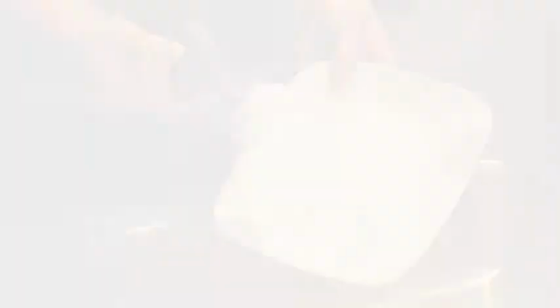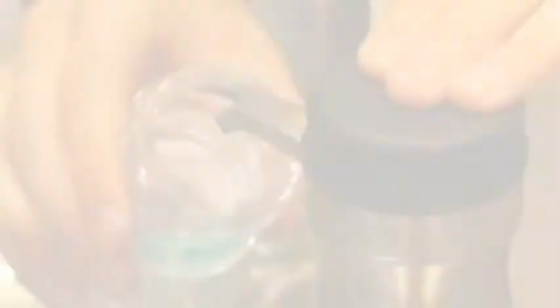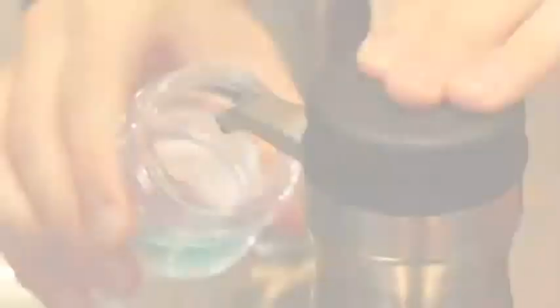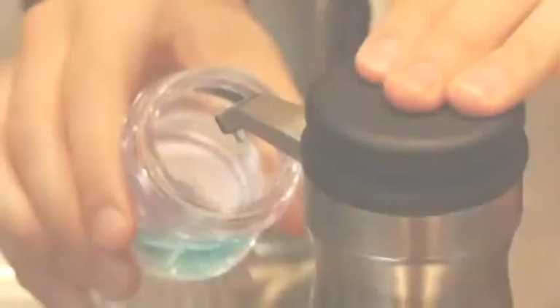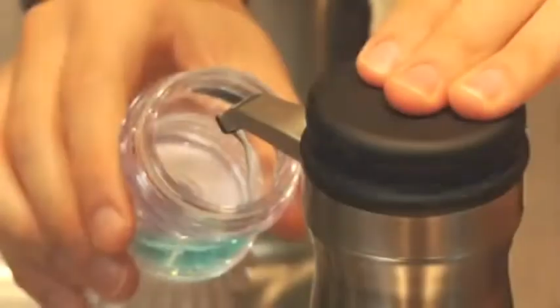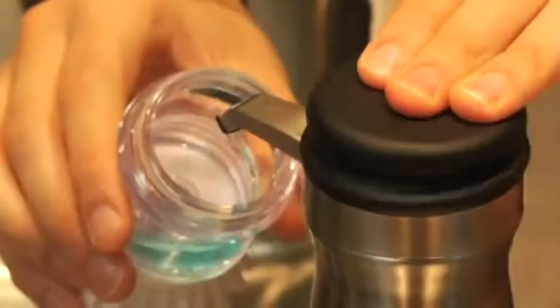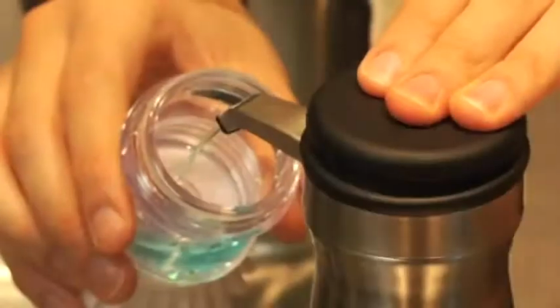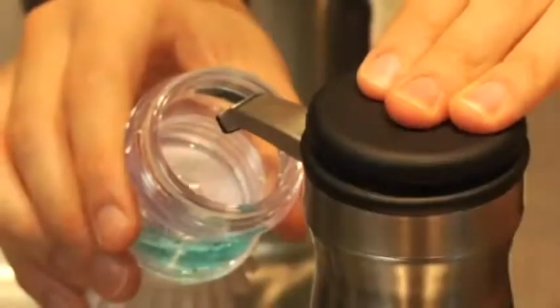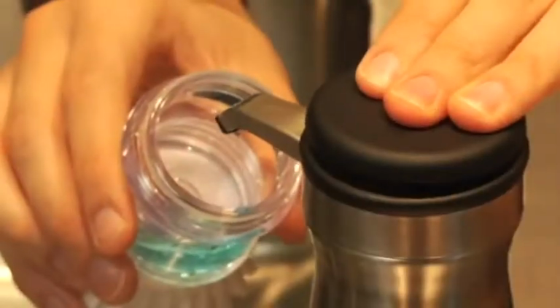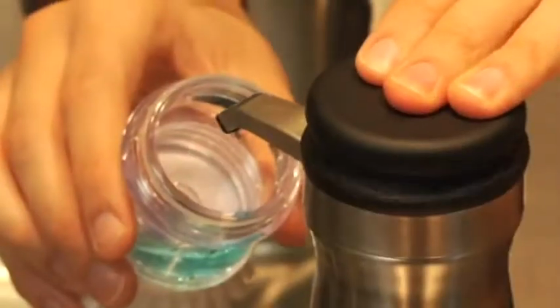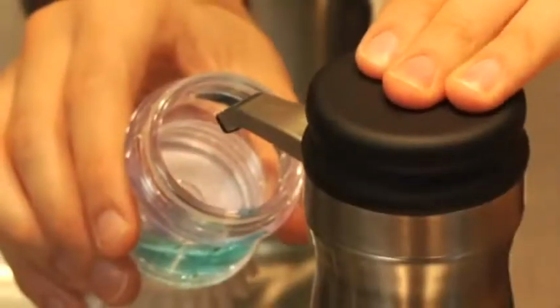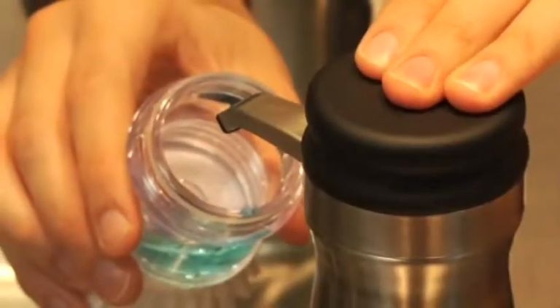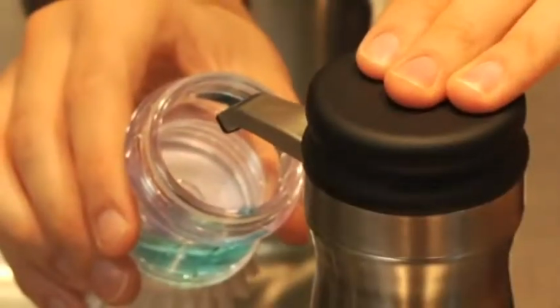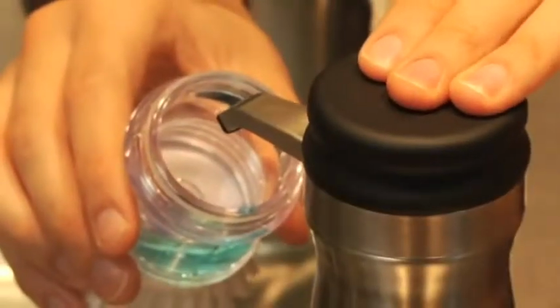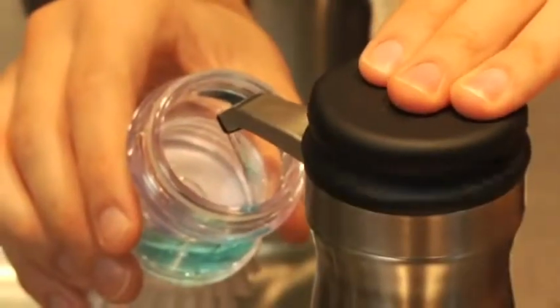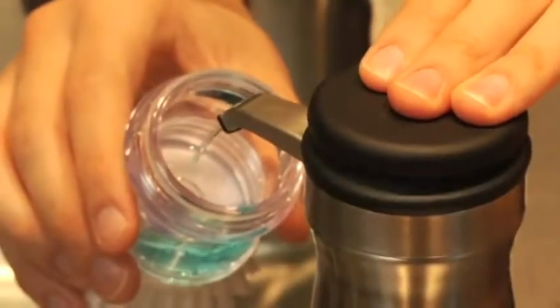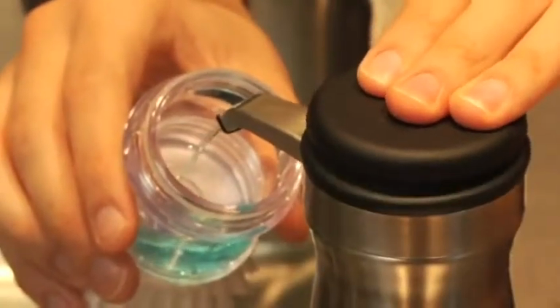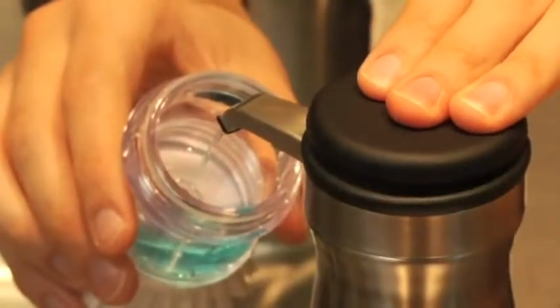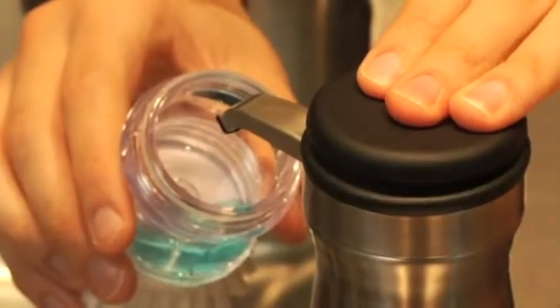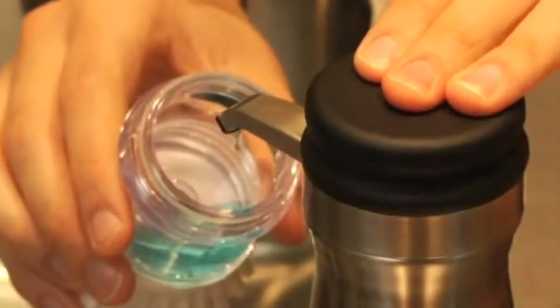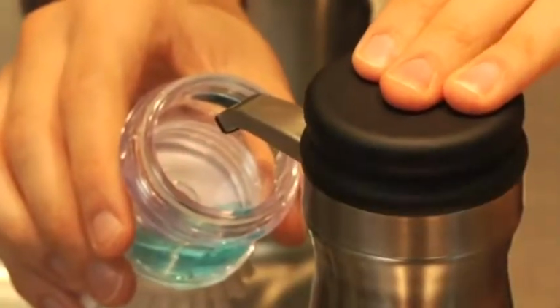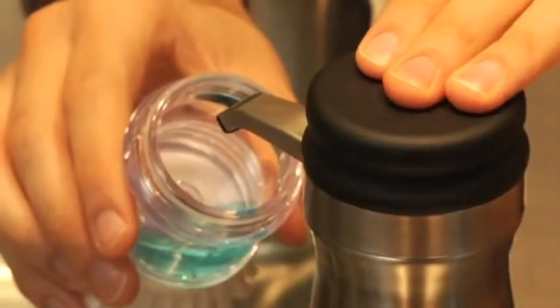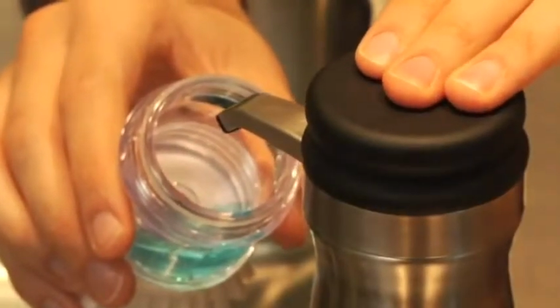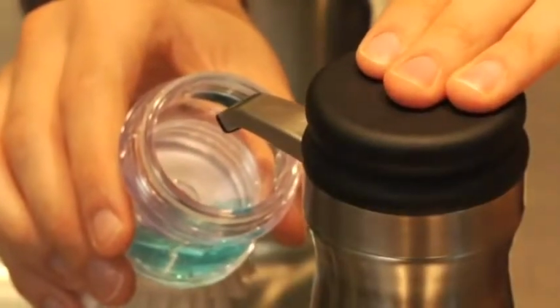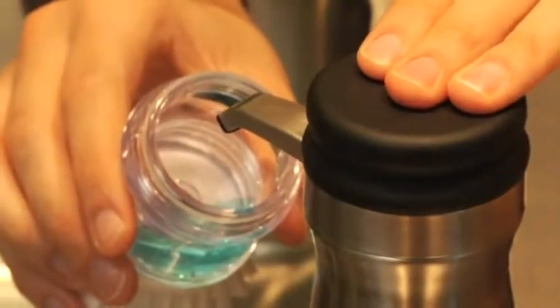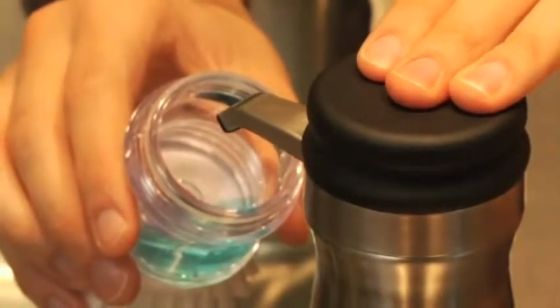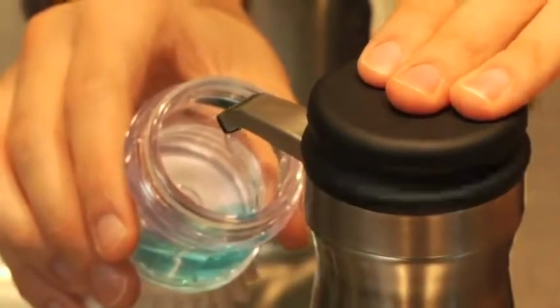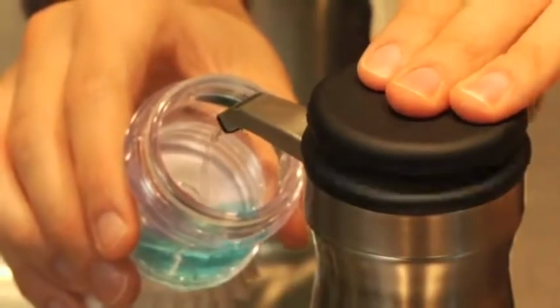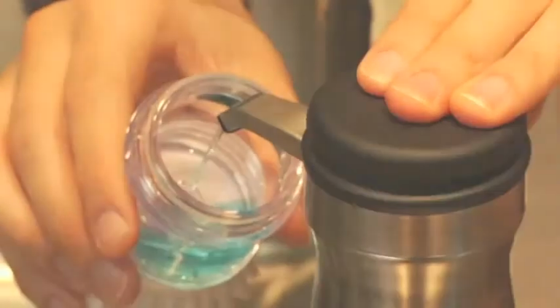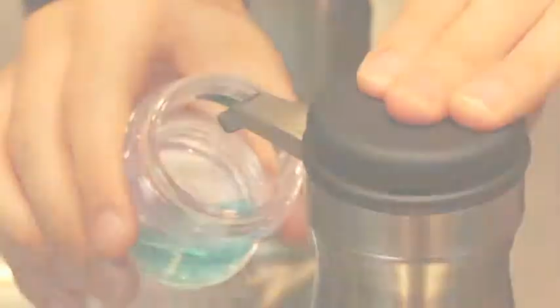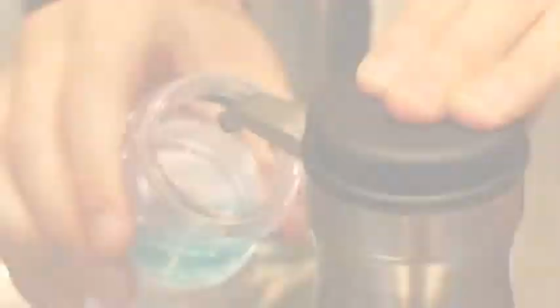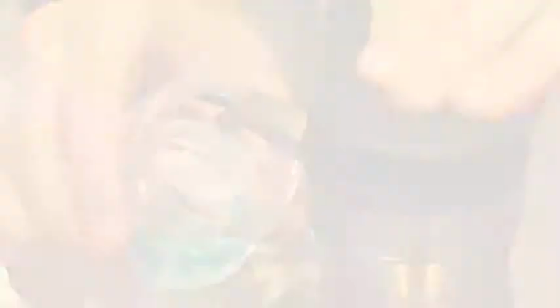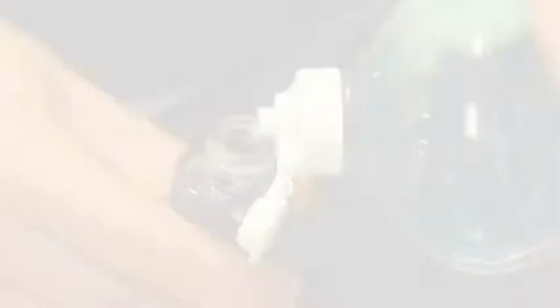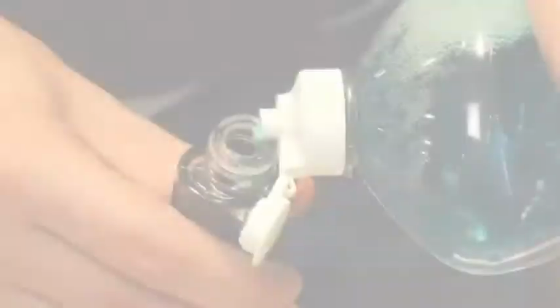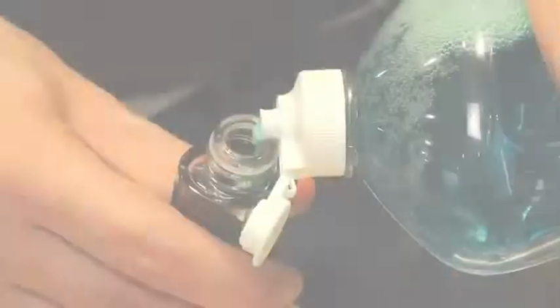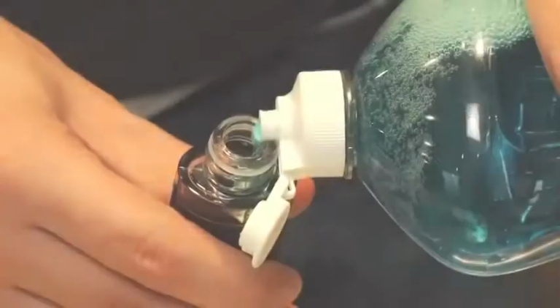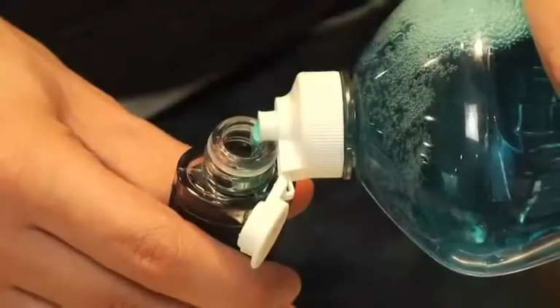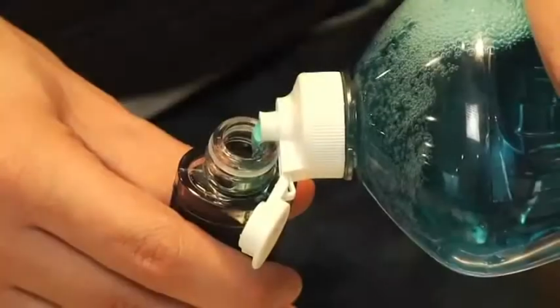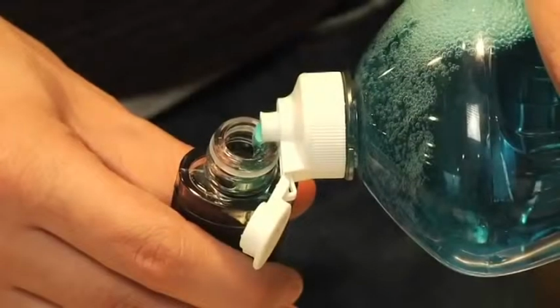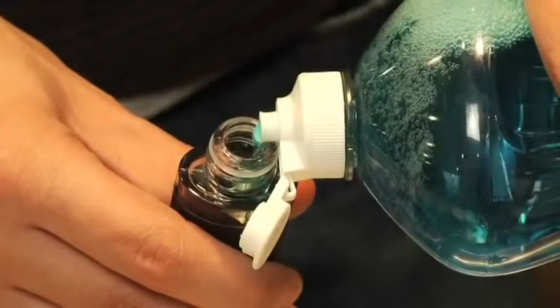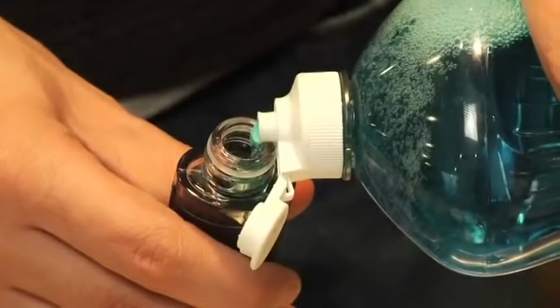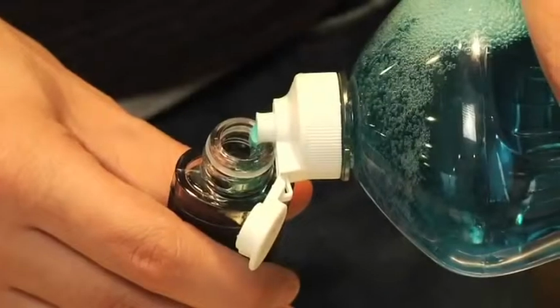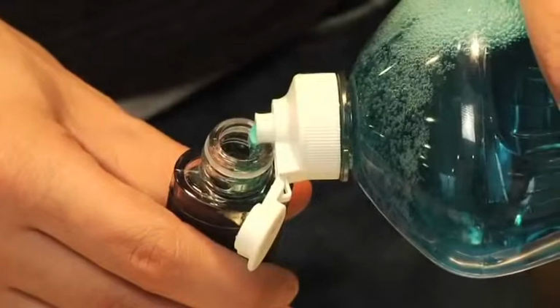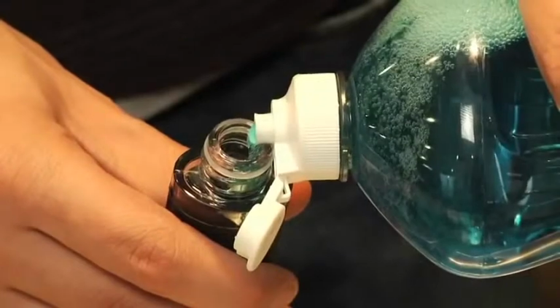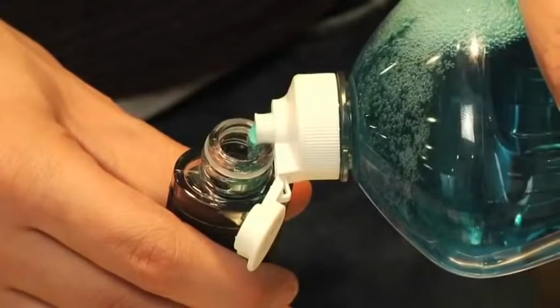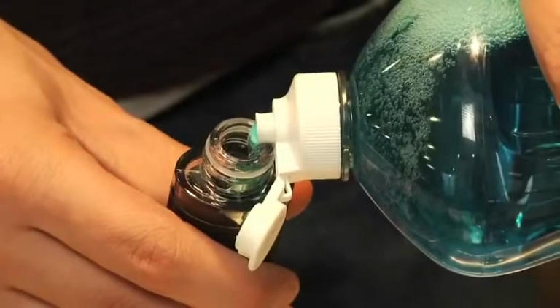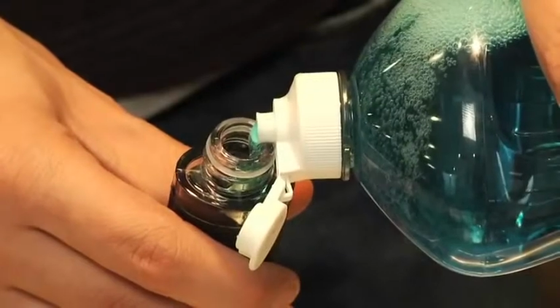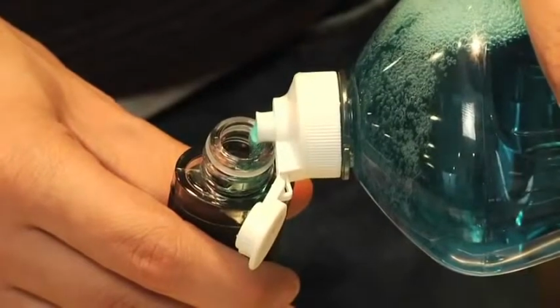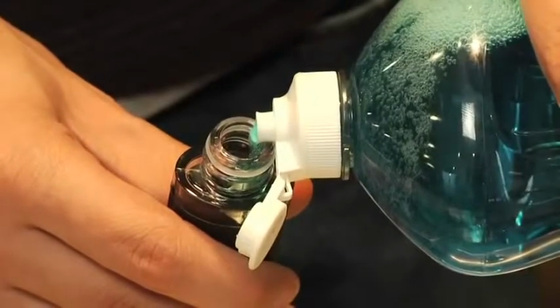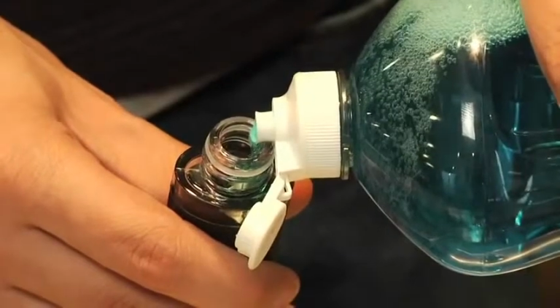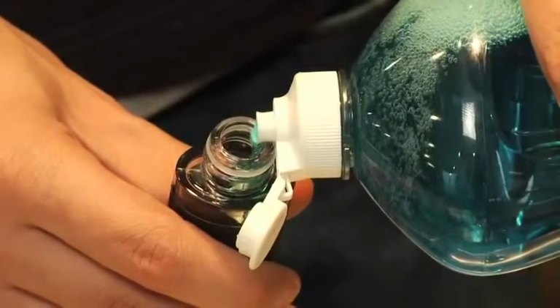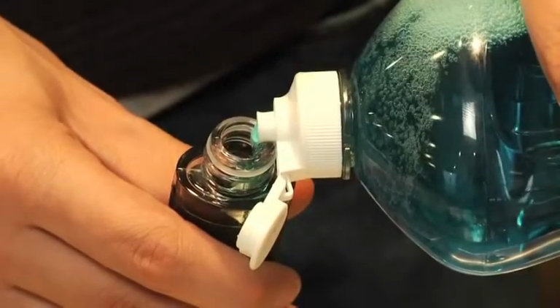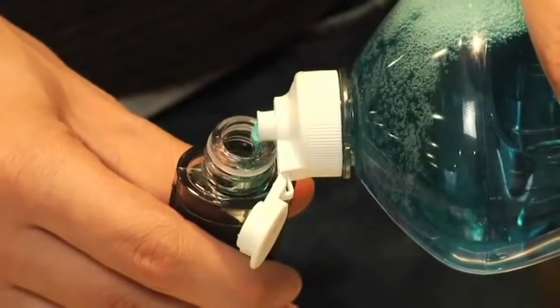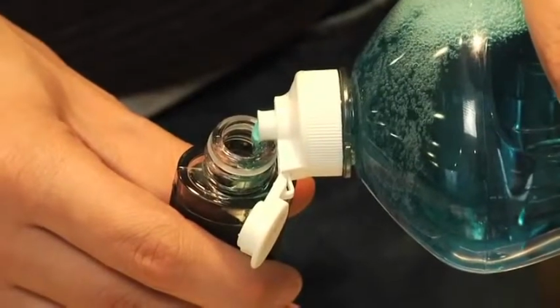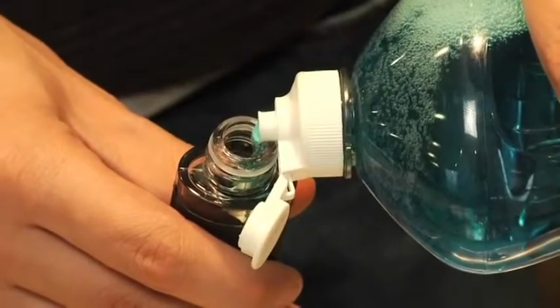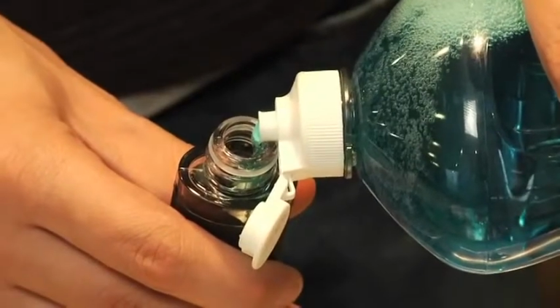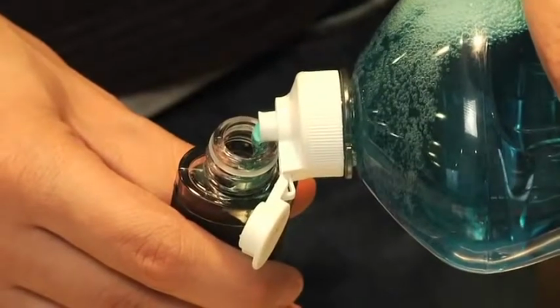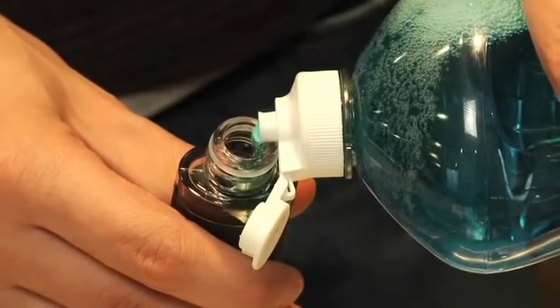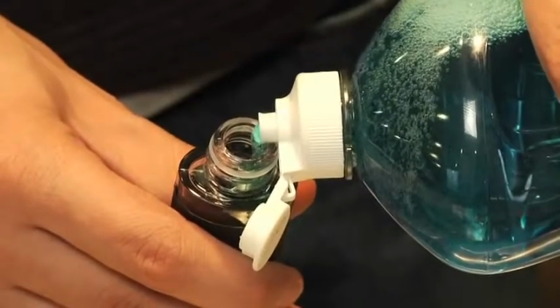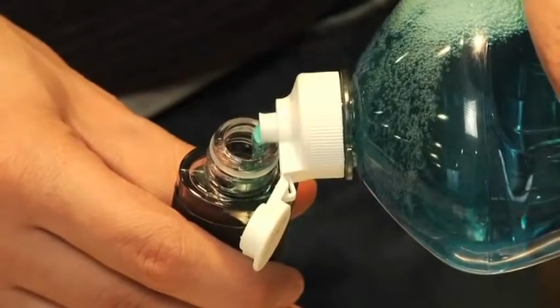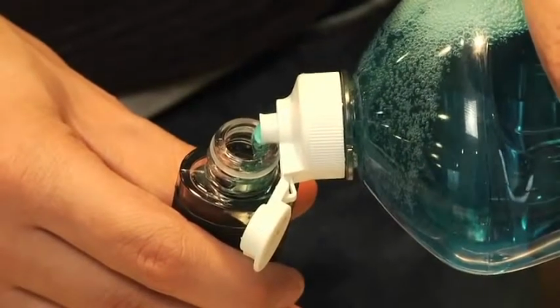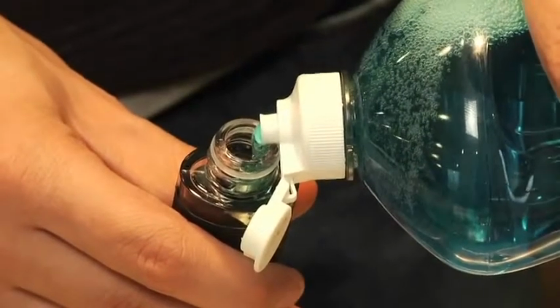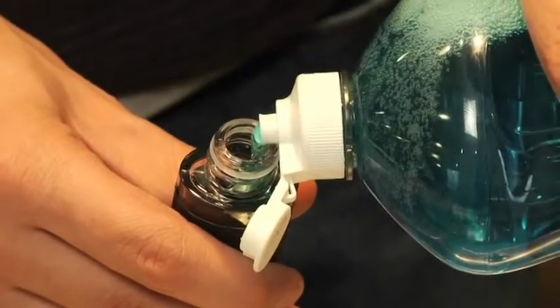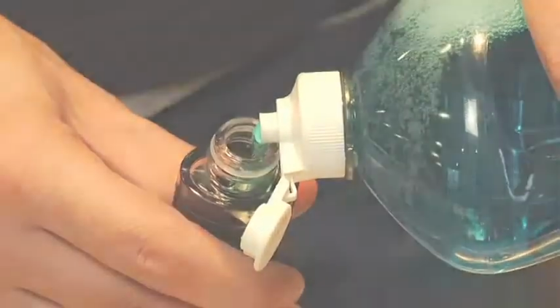To make it easy to fill, our brushes have a generous opening. The openings are wide enough to fill soap directly from the bottle without drips and spills.